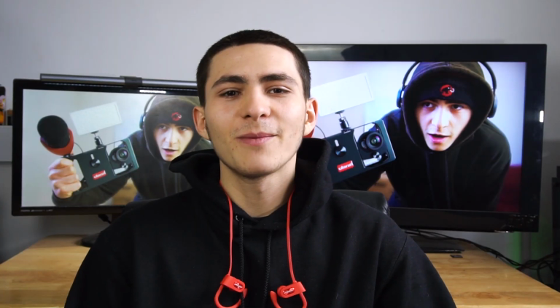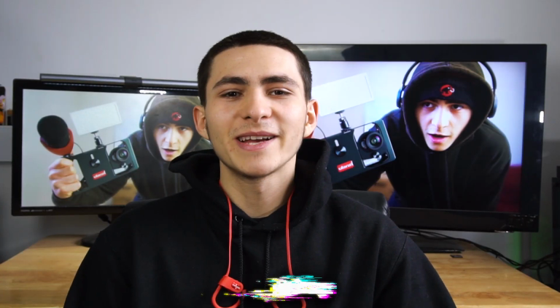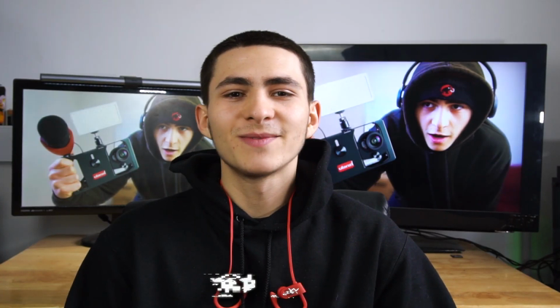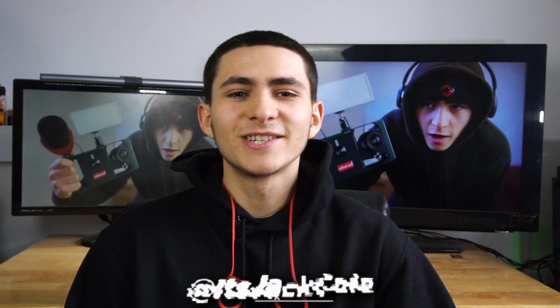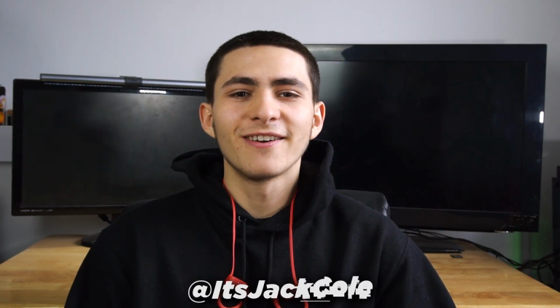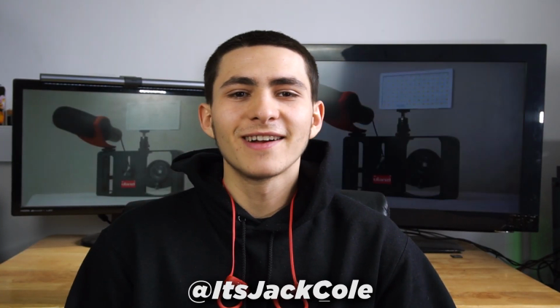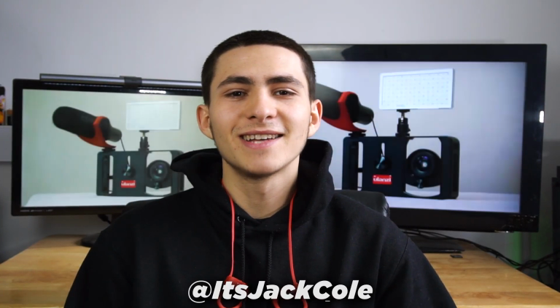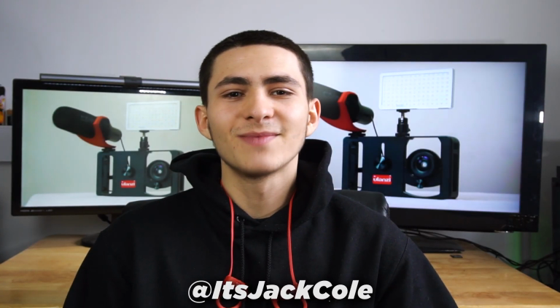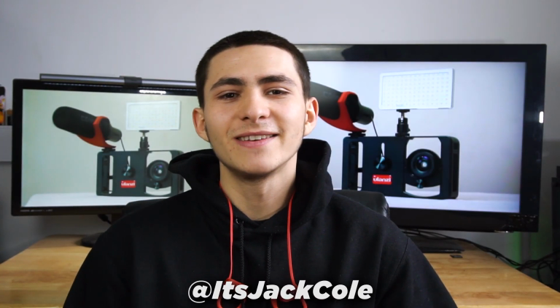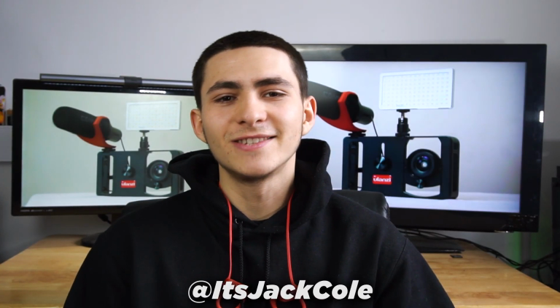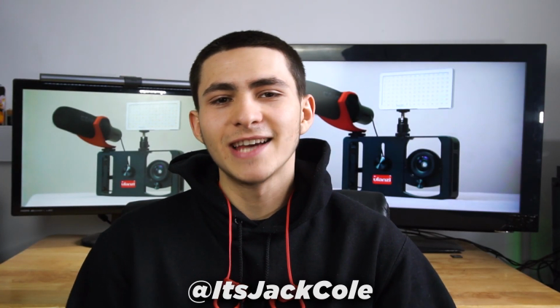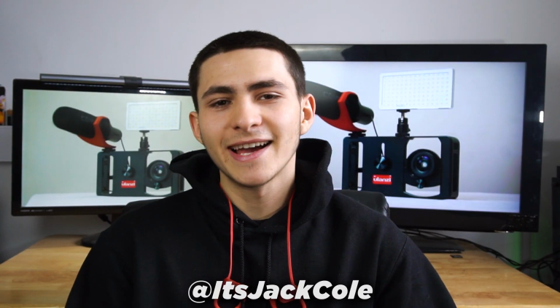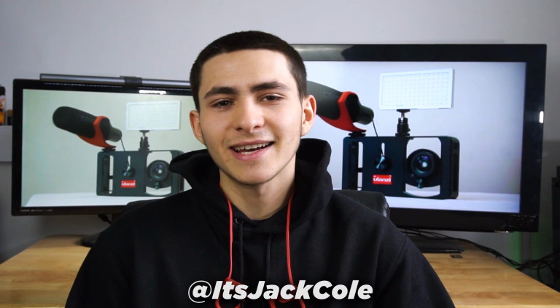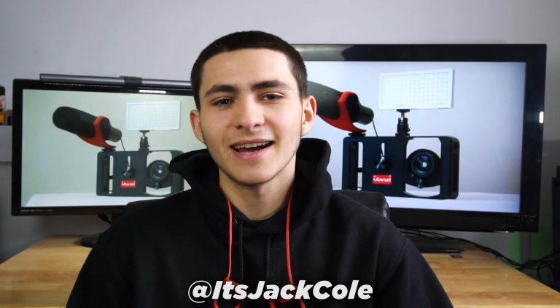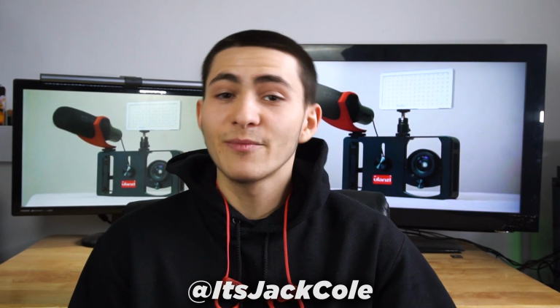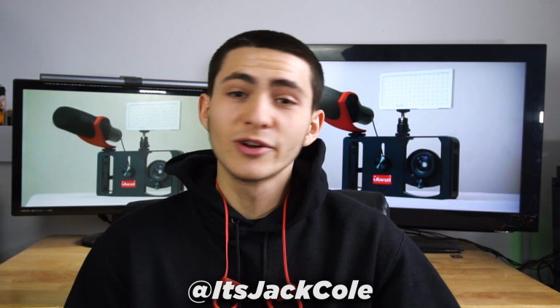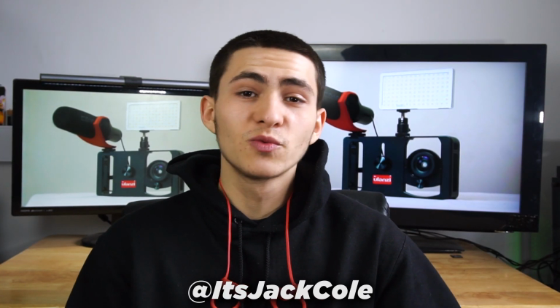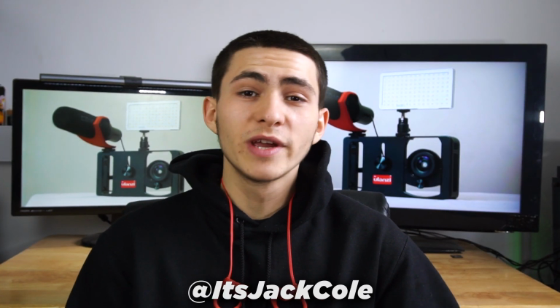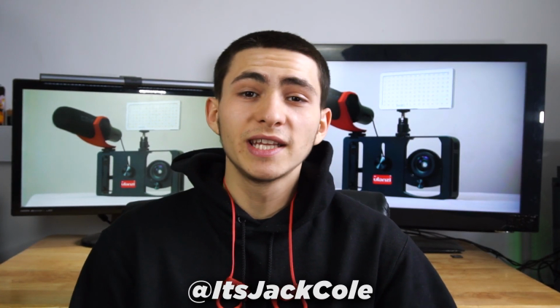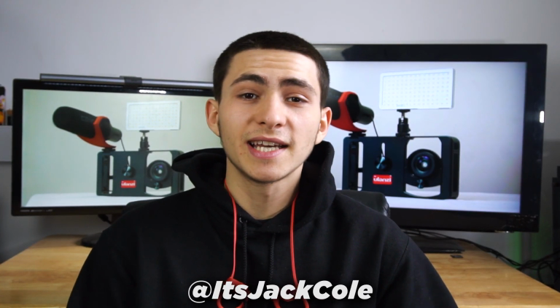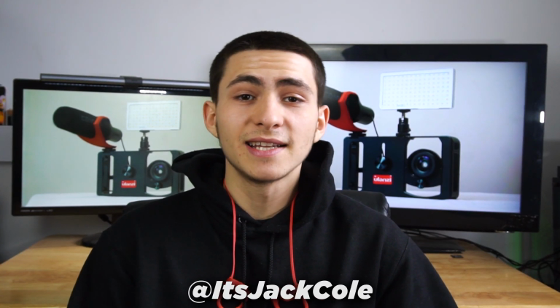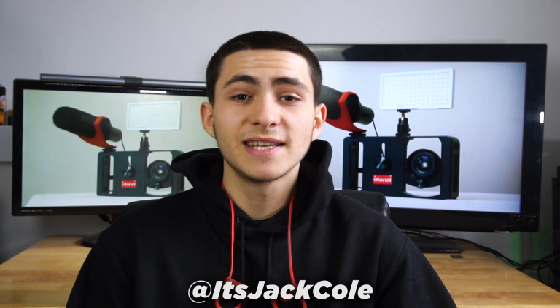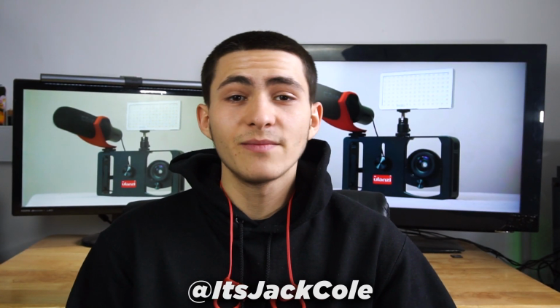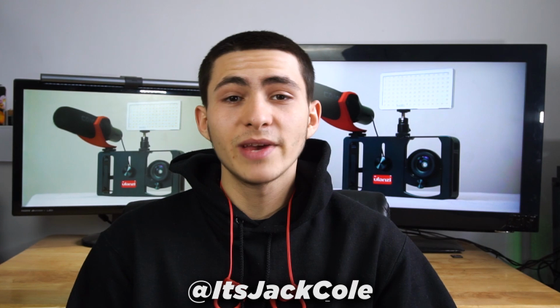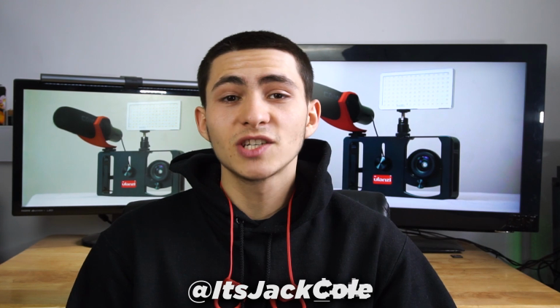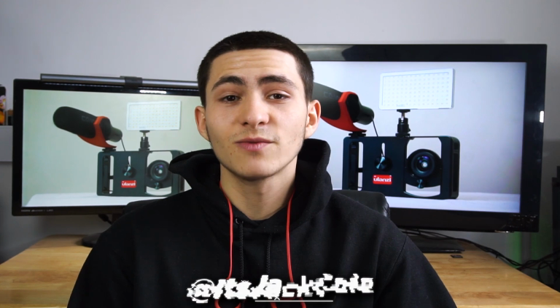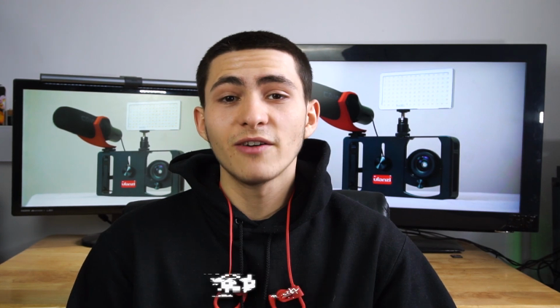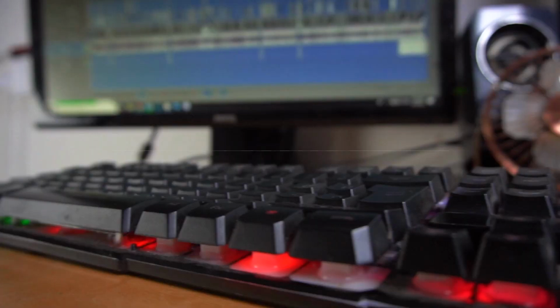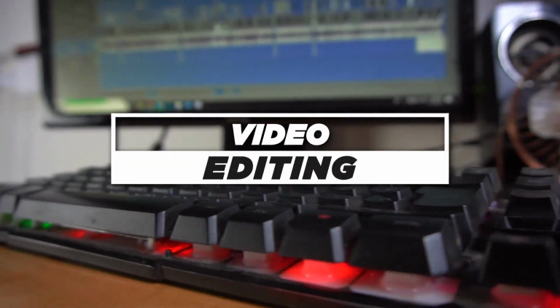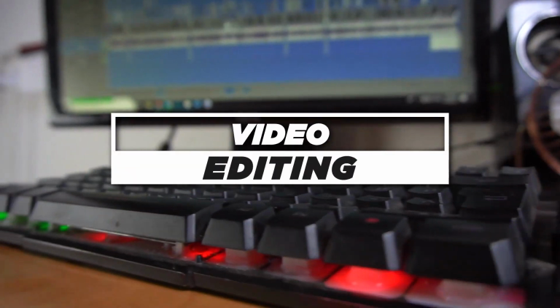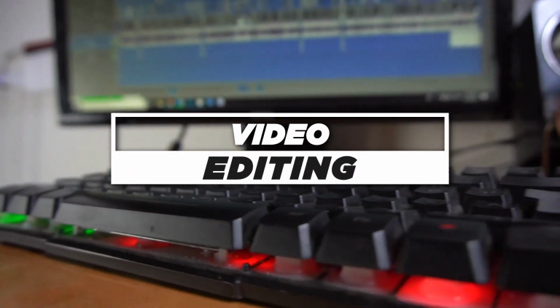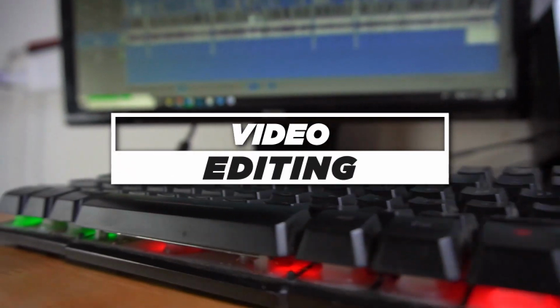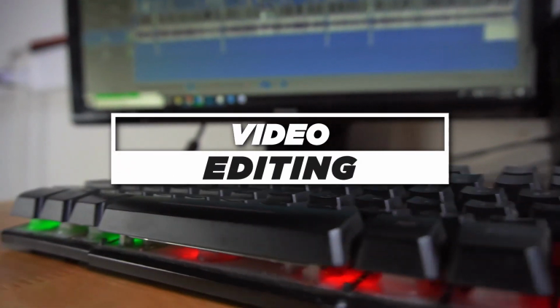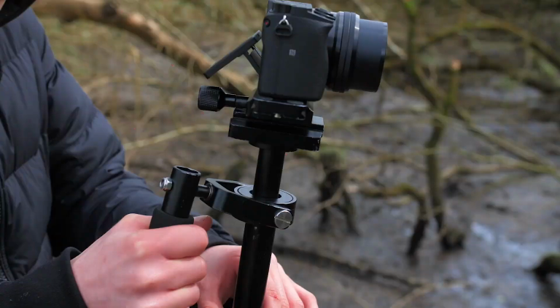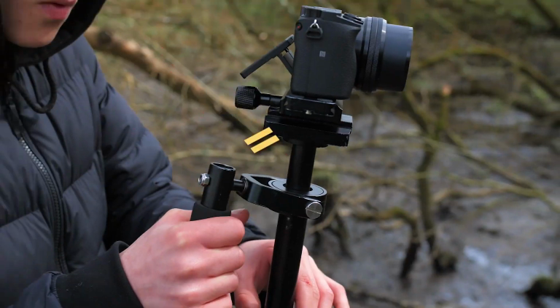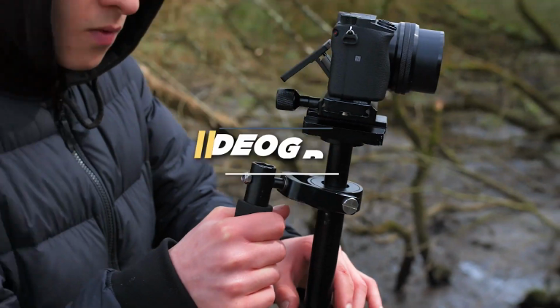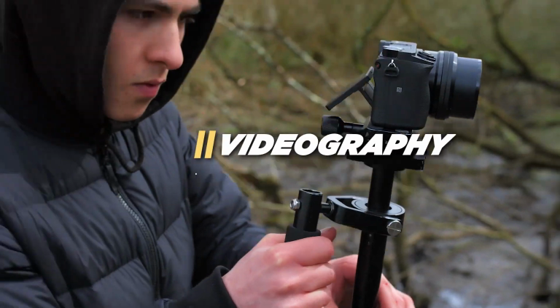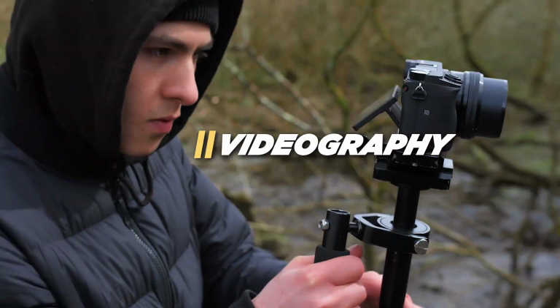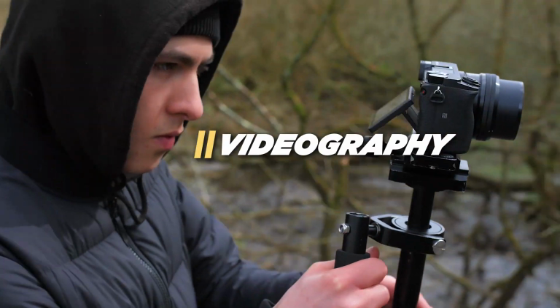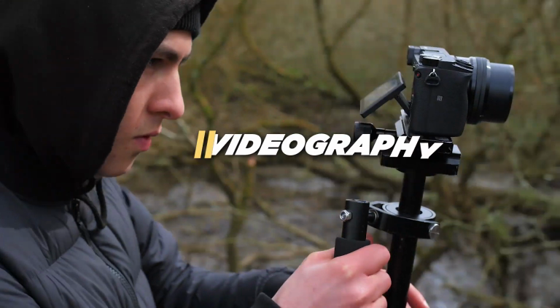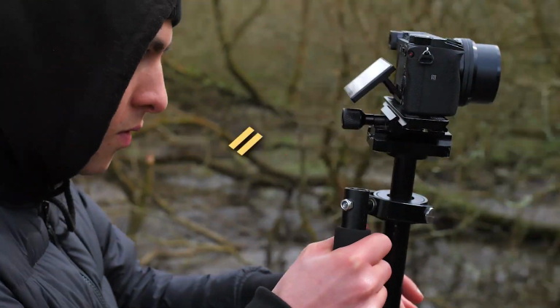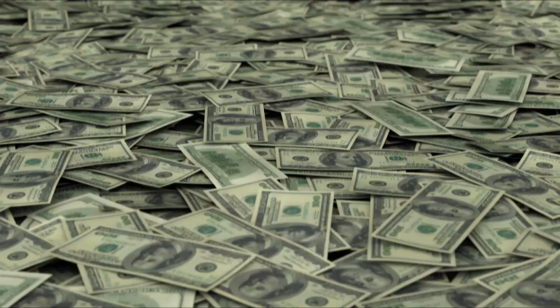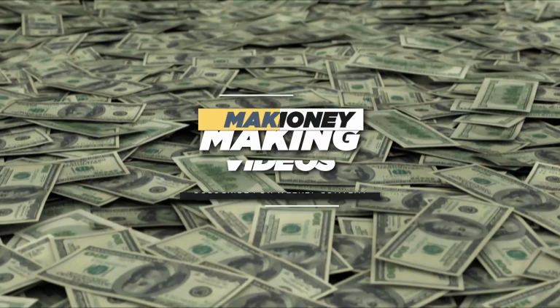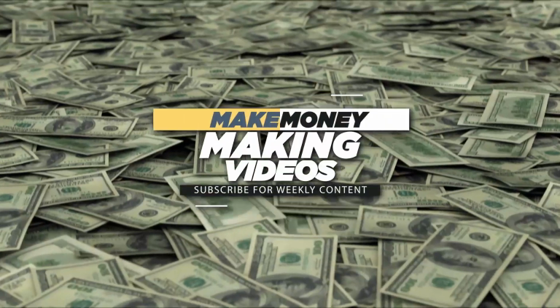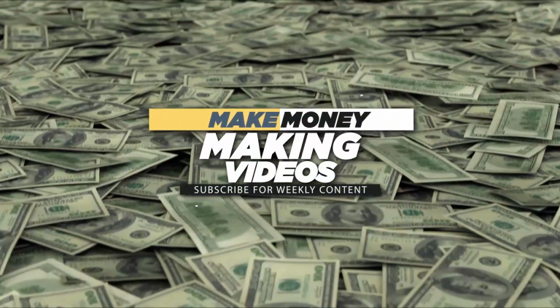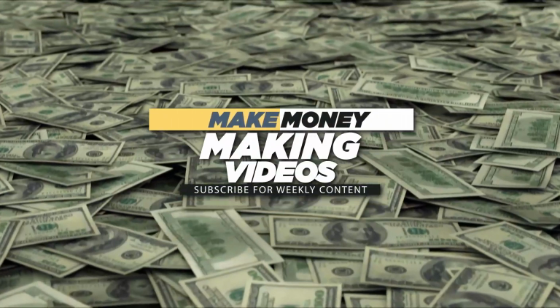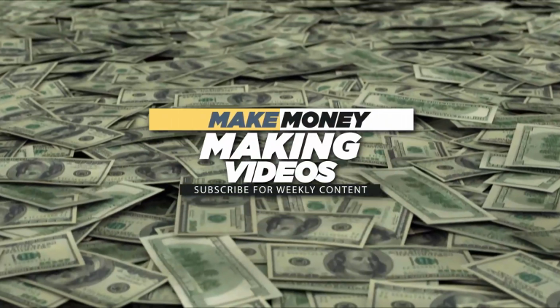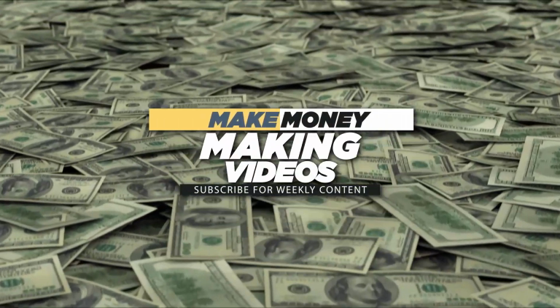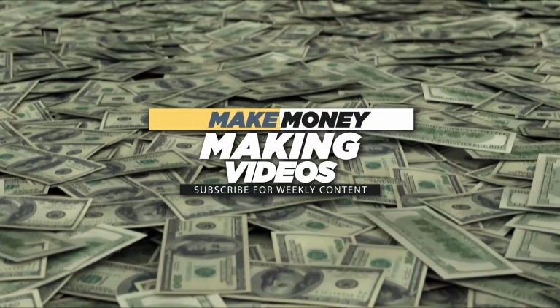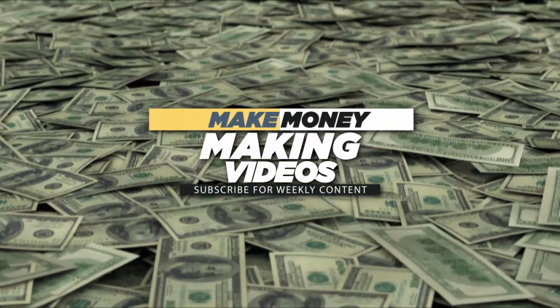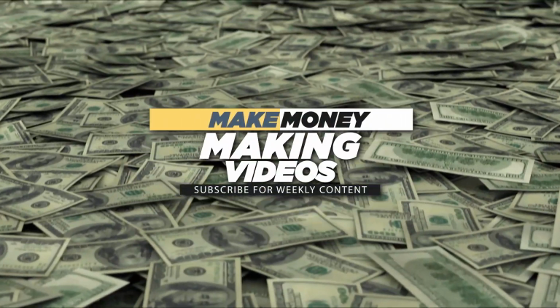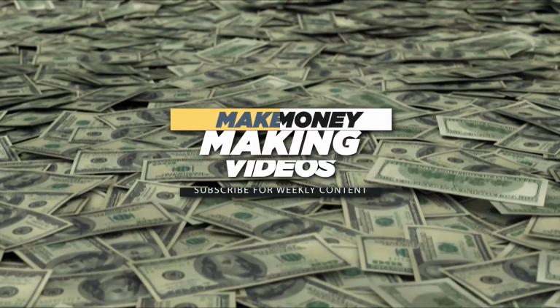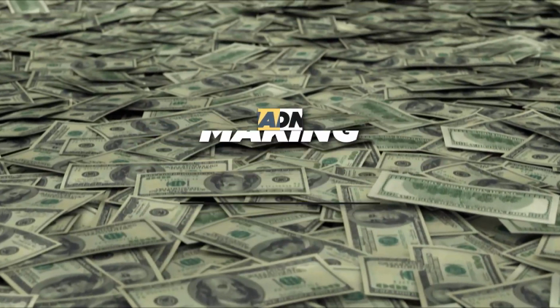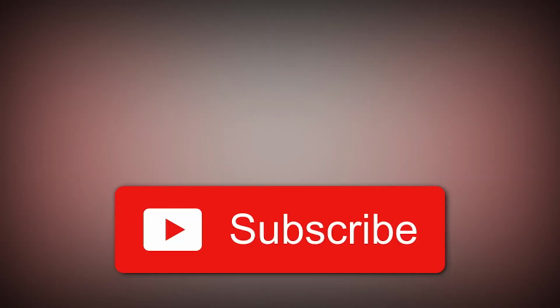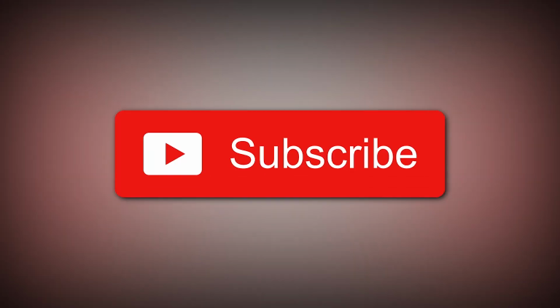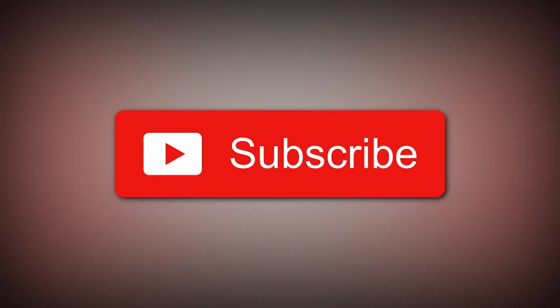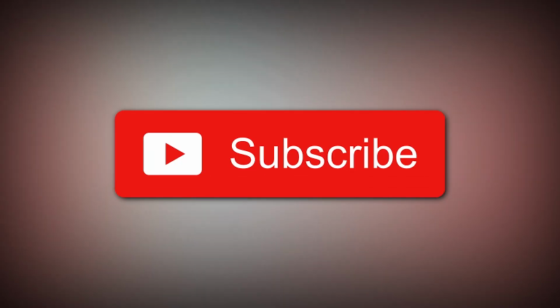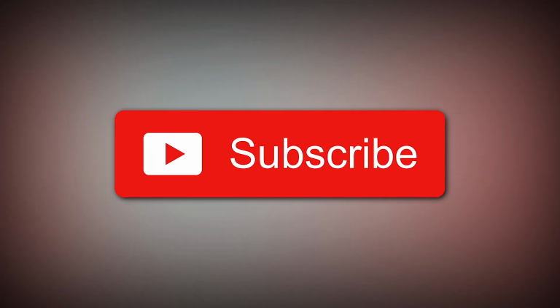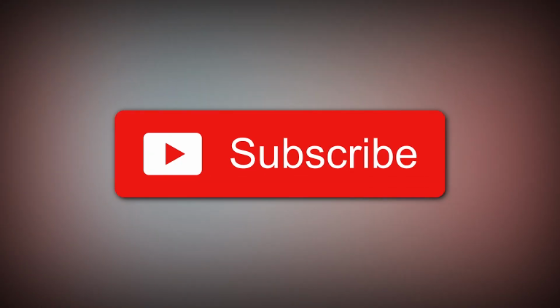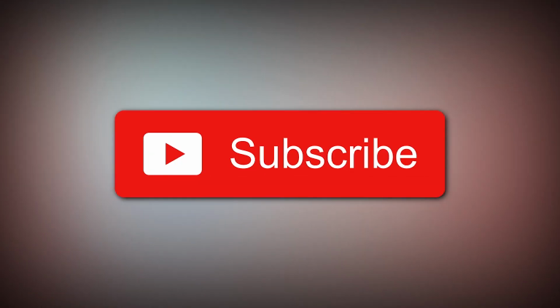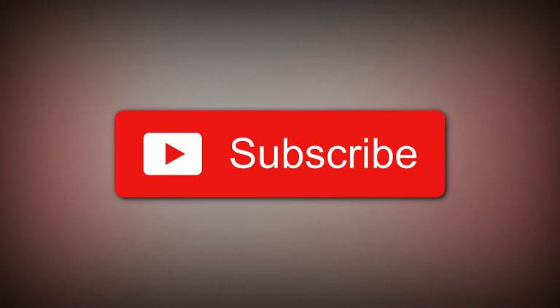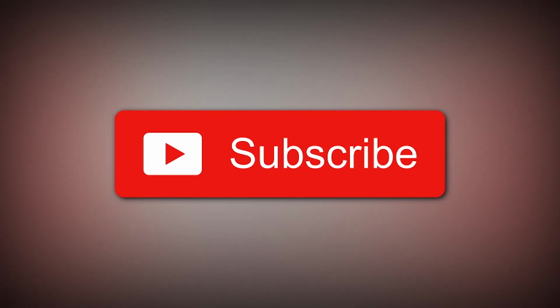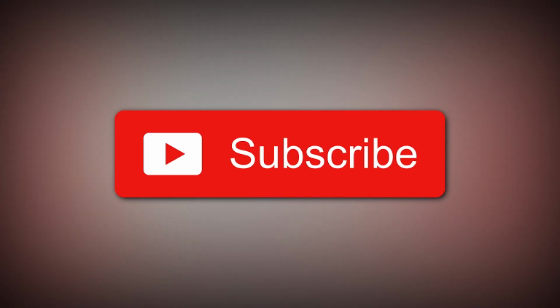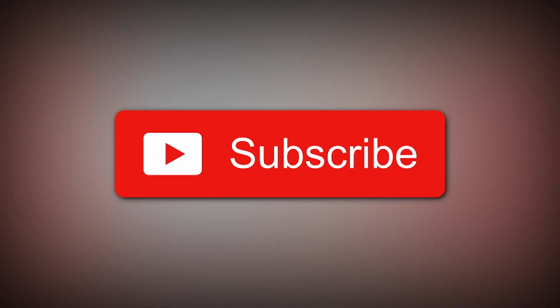Welcome back to my channel guys. My name is Jack. I produce weekly content based around video editing, videography, or how to make money making videos. Subscribe if that sounds interesting.